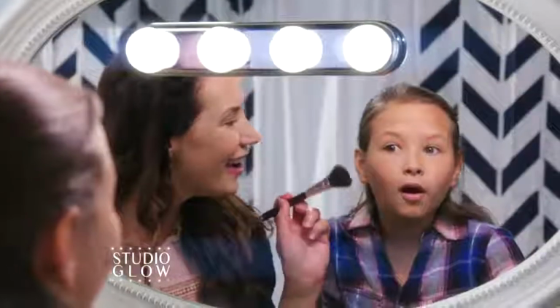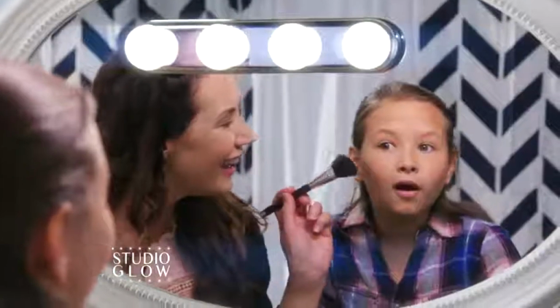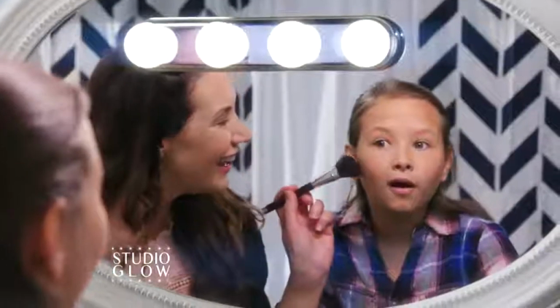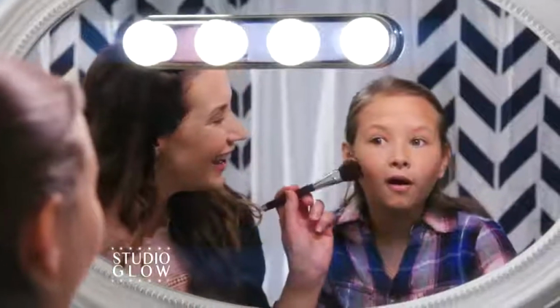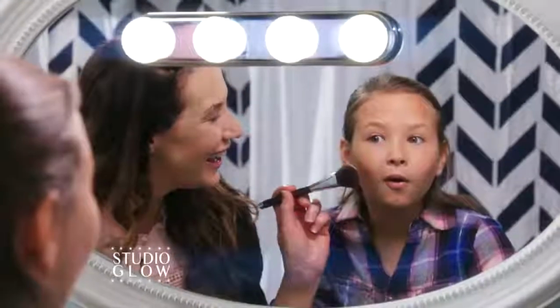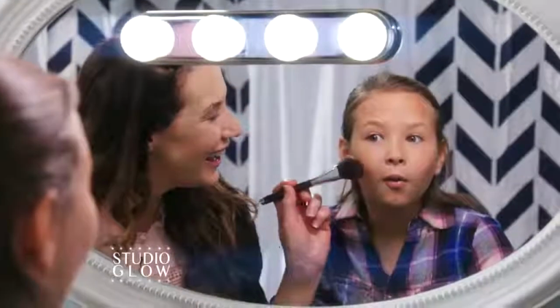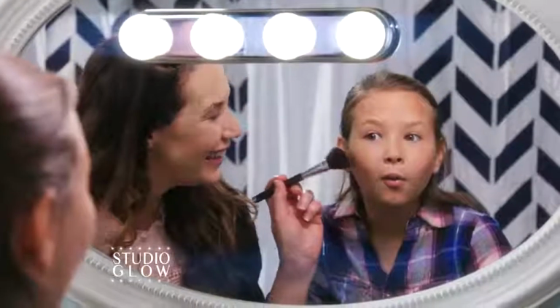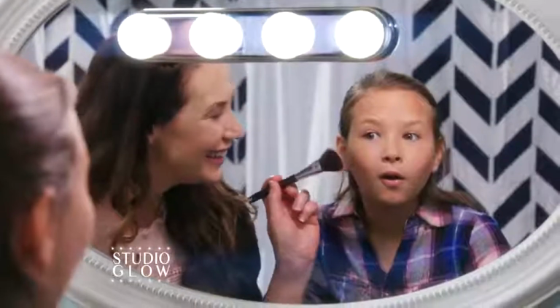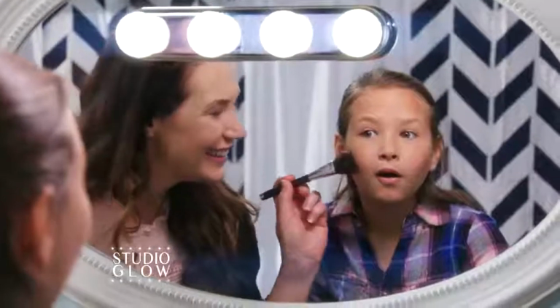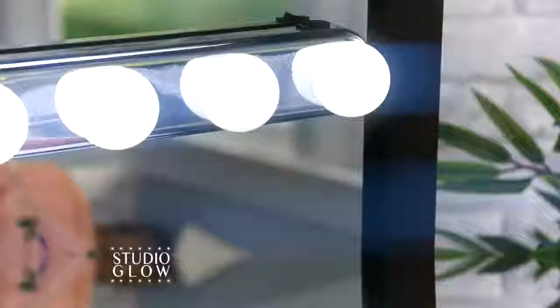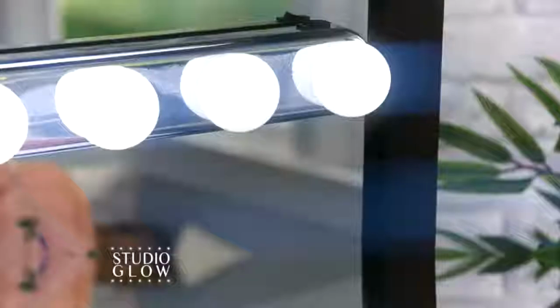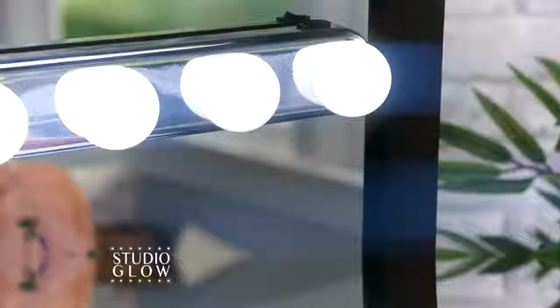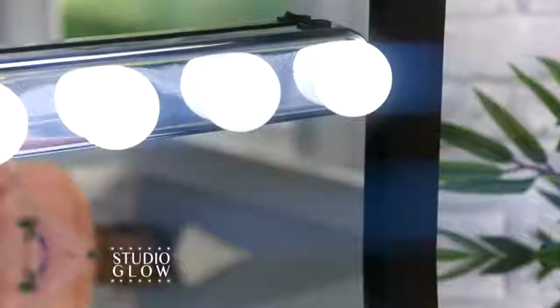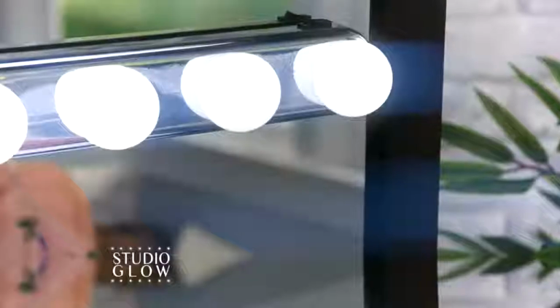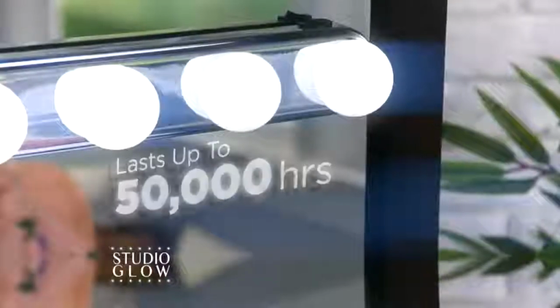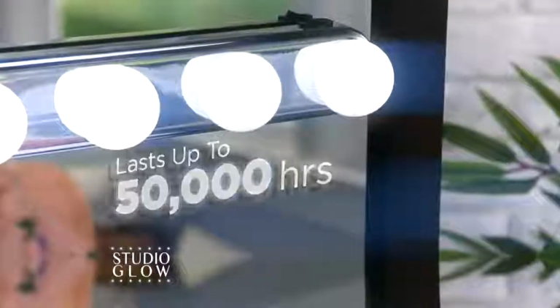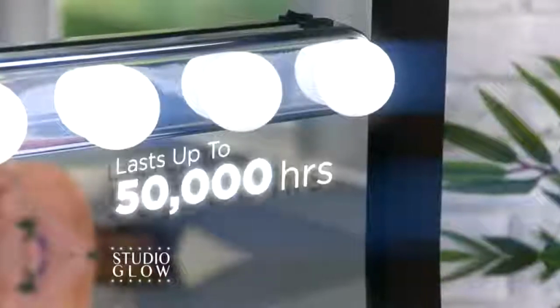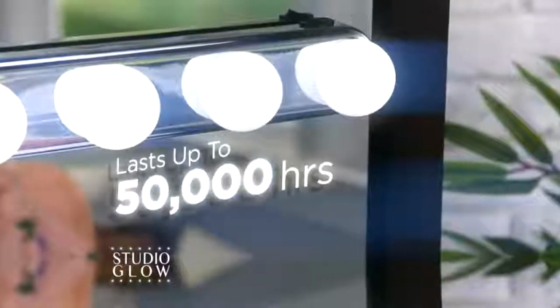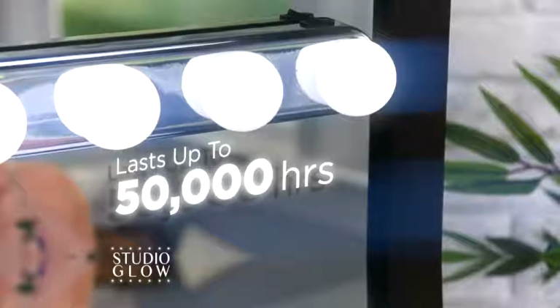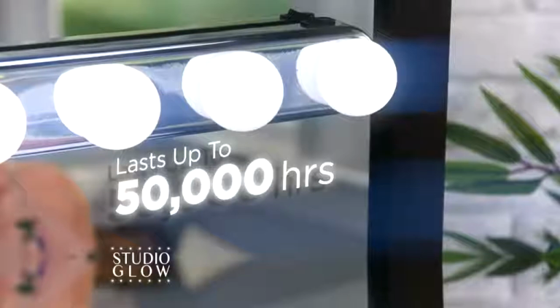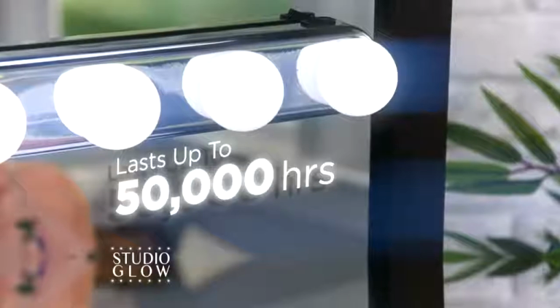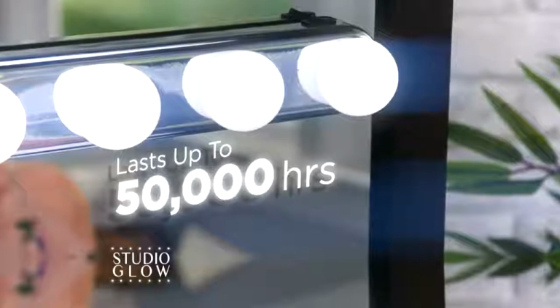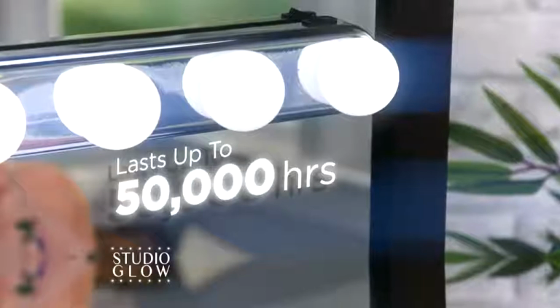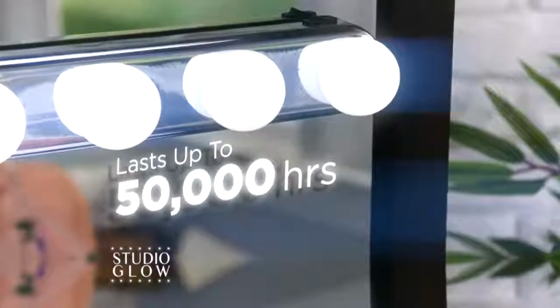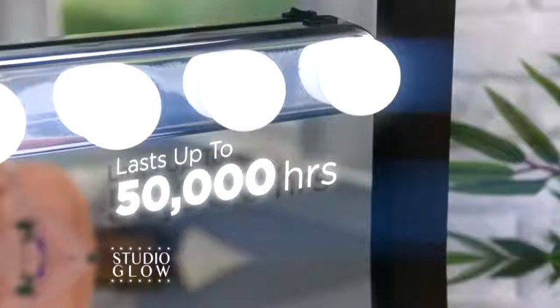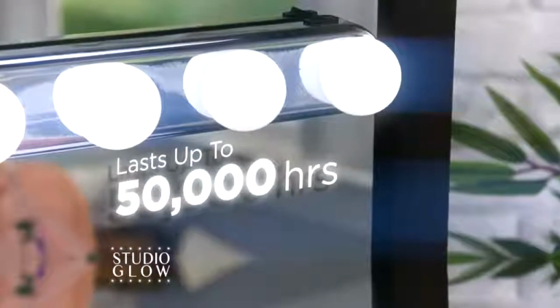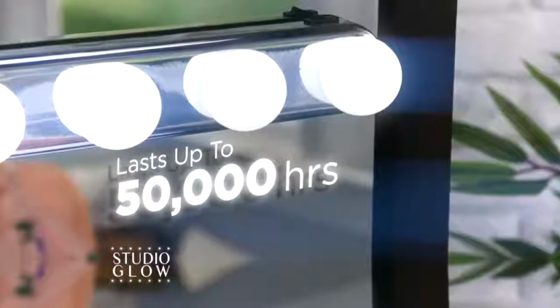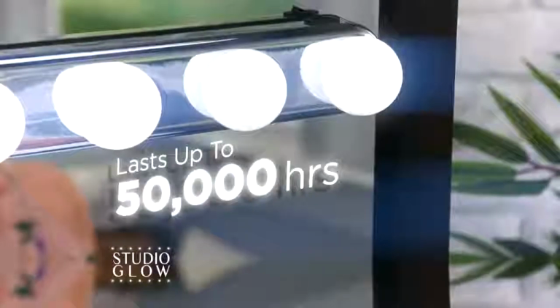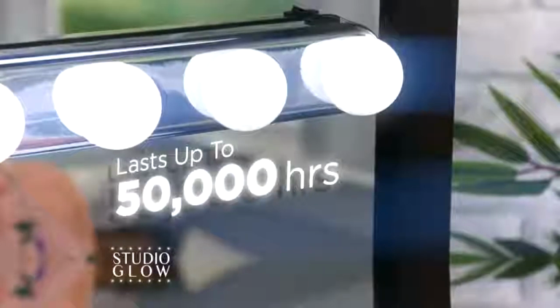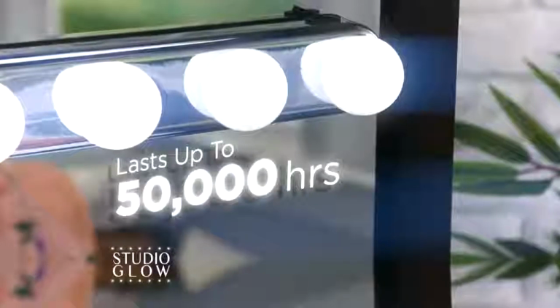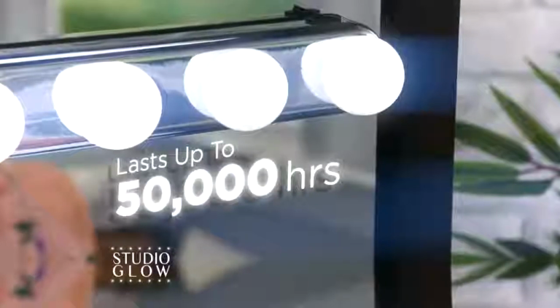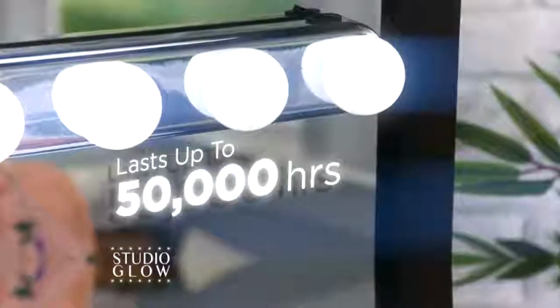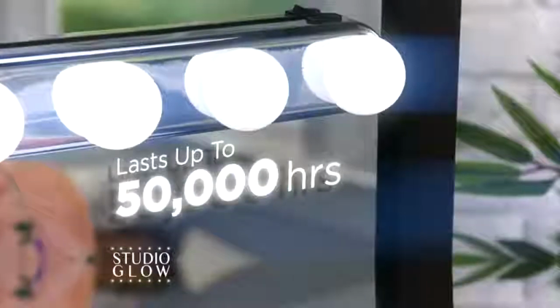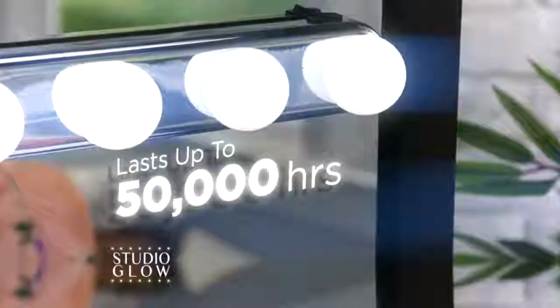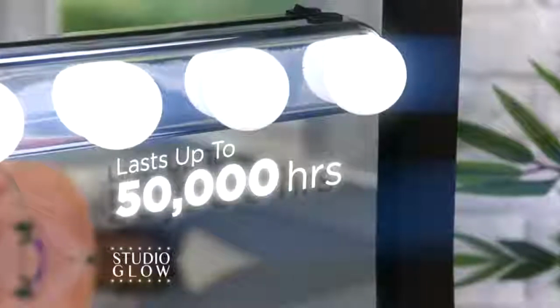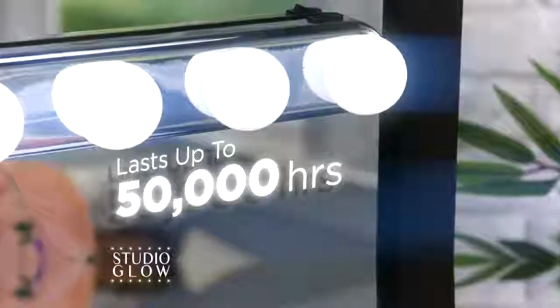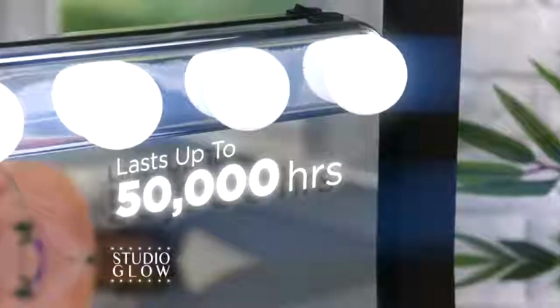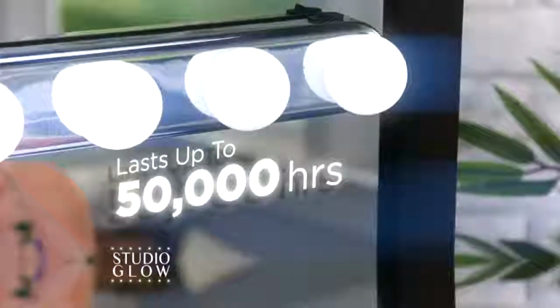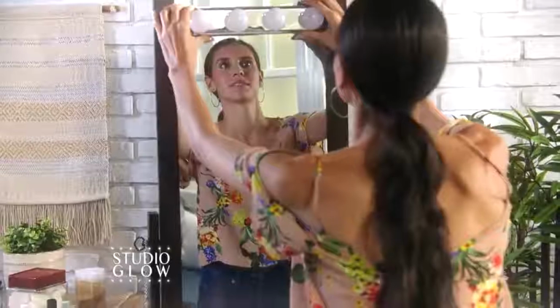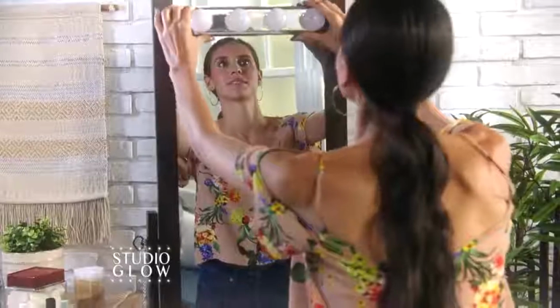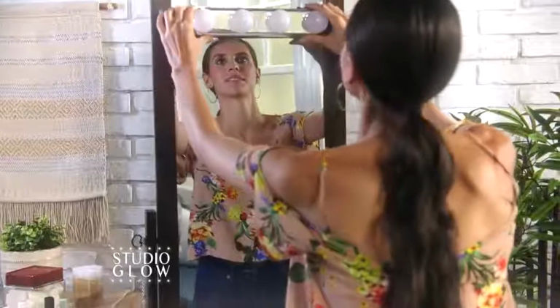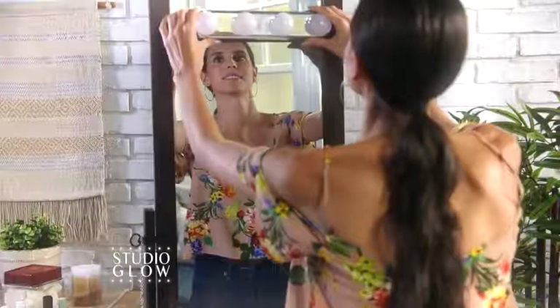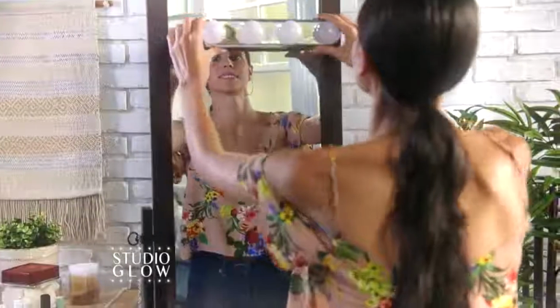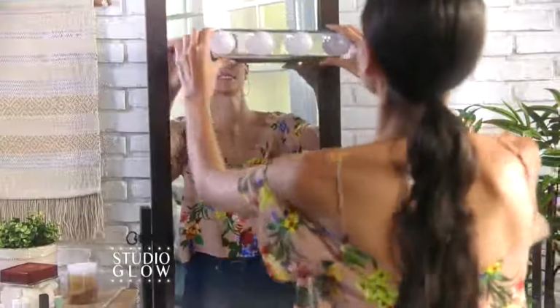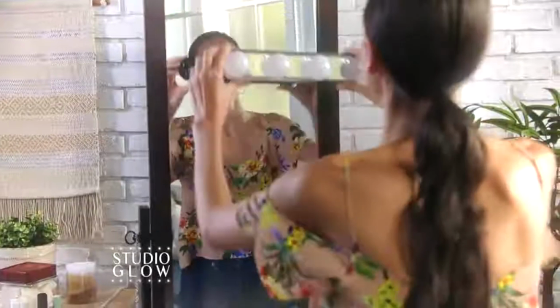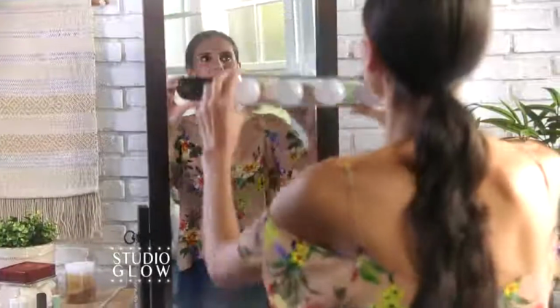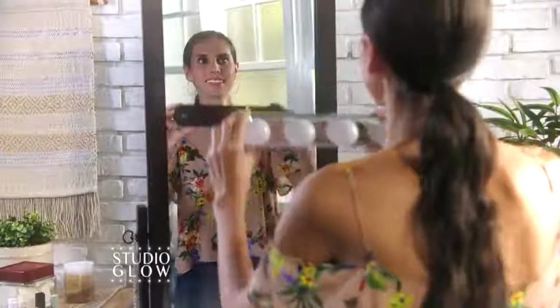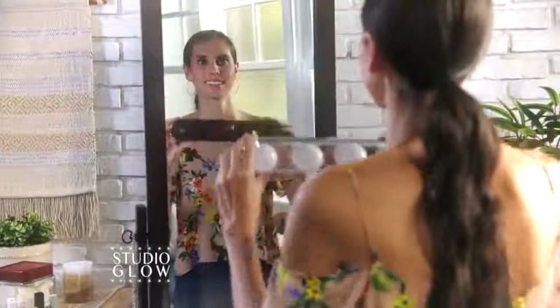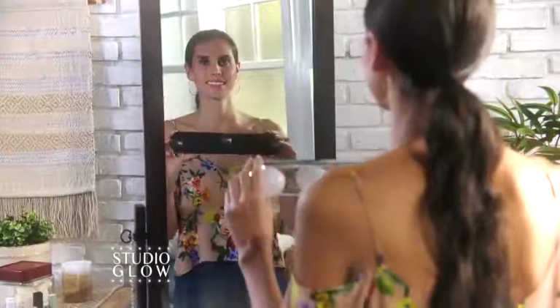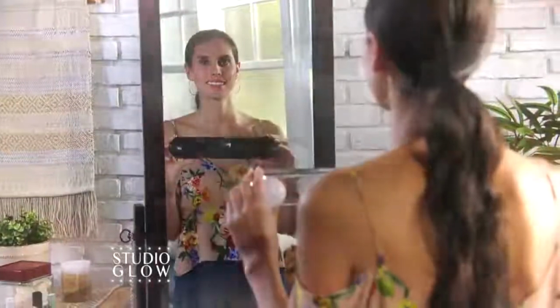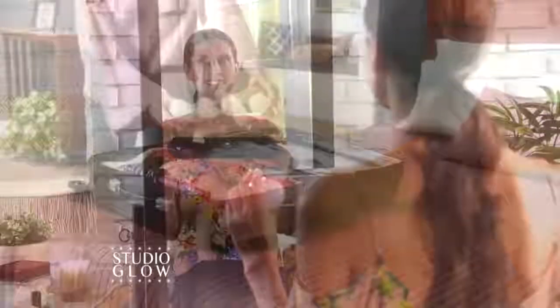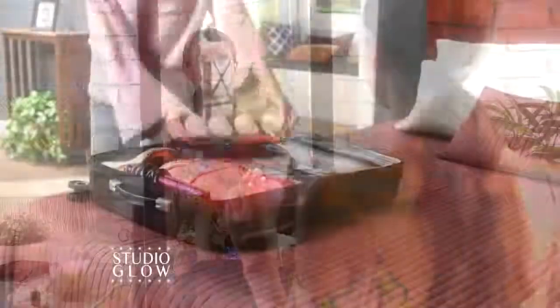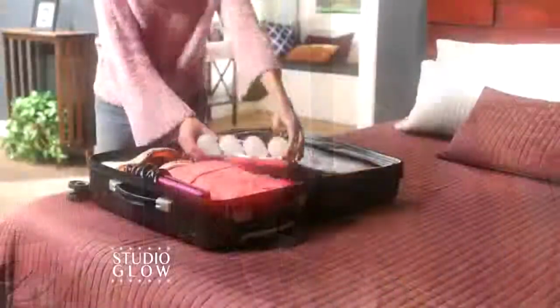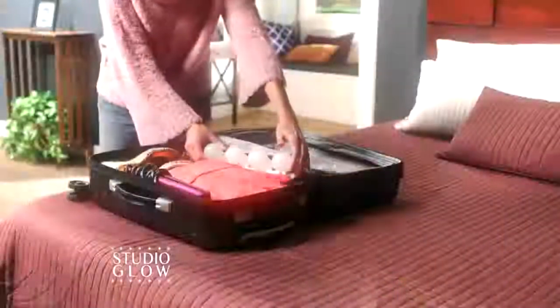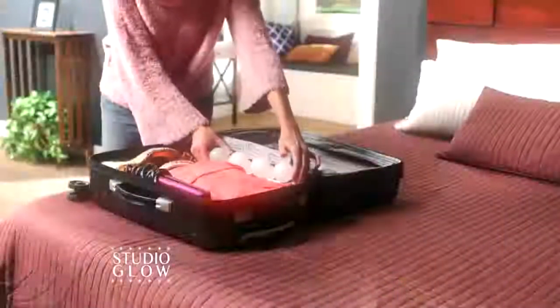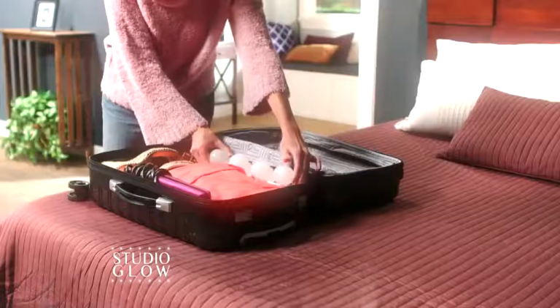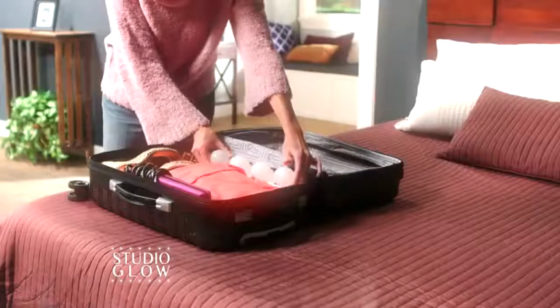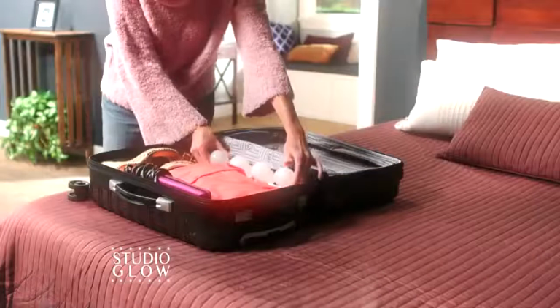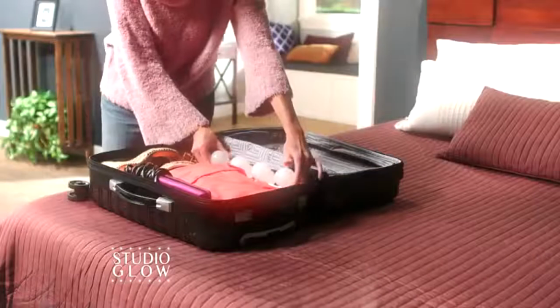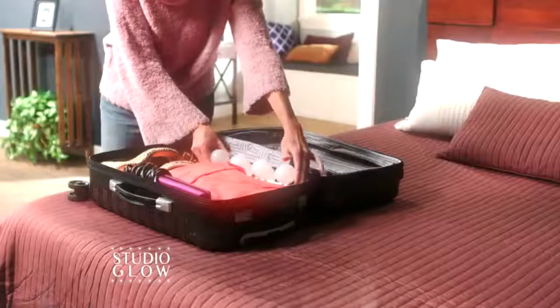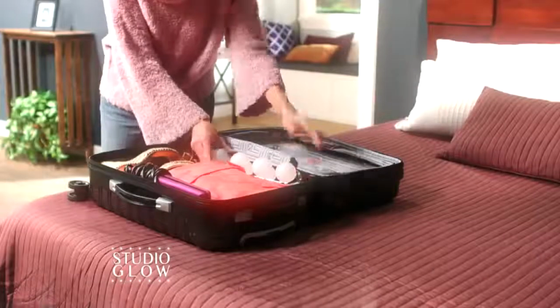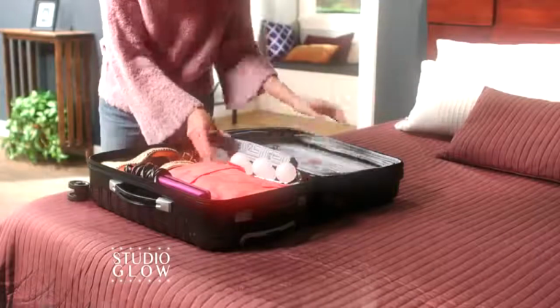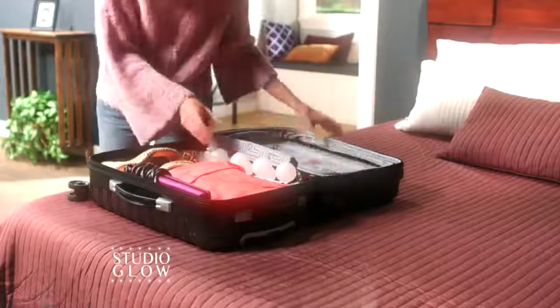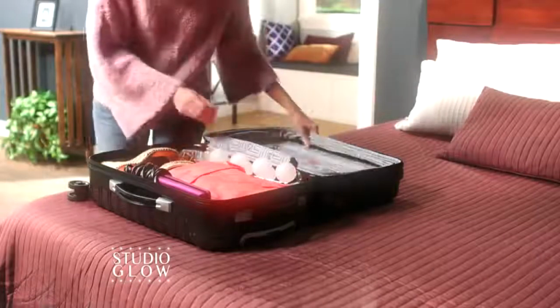And its stay cool bulbs are guaranteed to last up to 50,000 hours. So you can take it off the mirror and take it on the road.